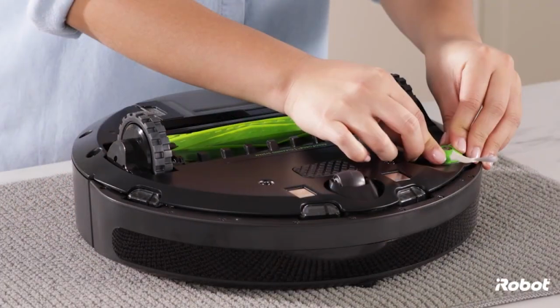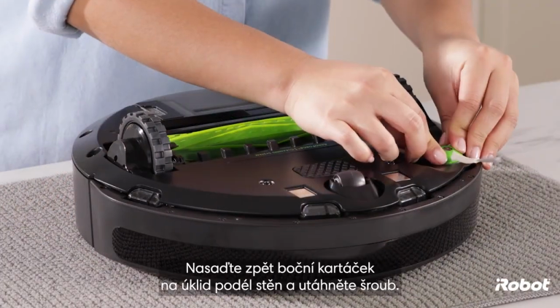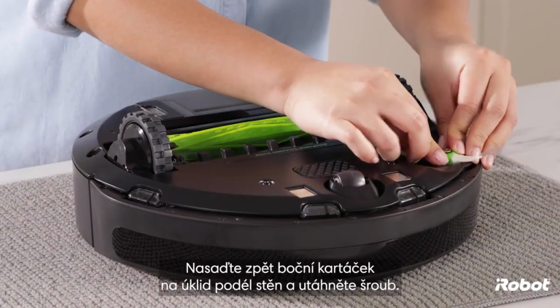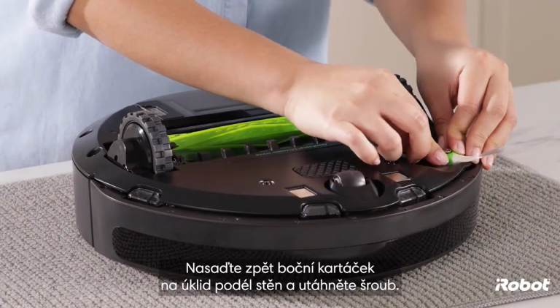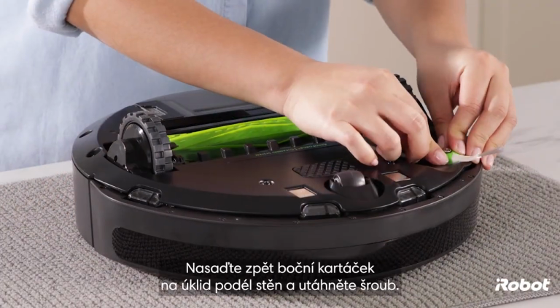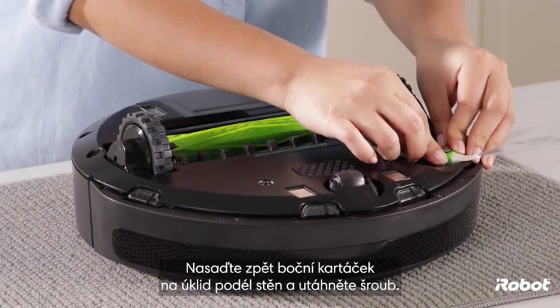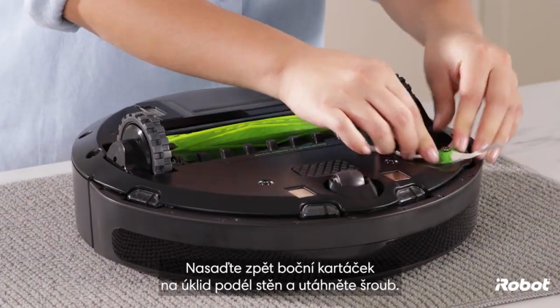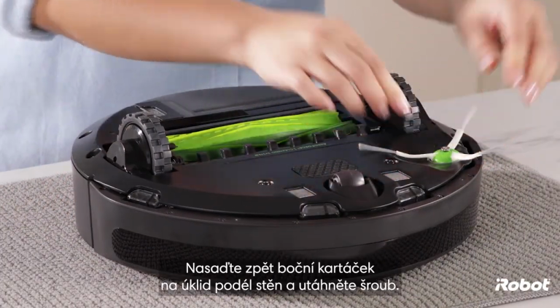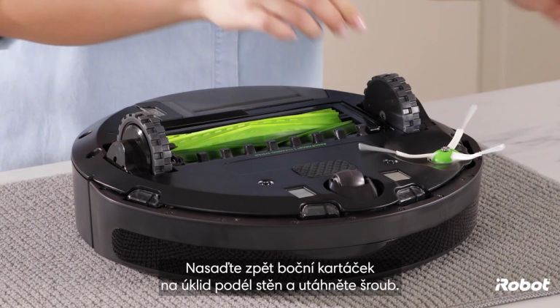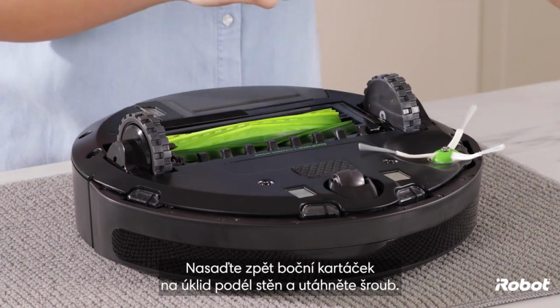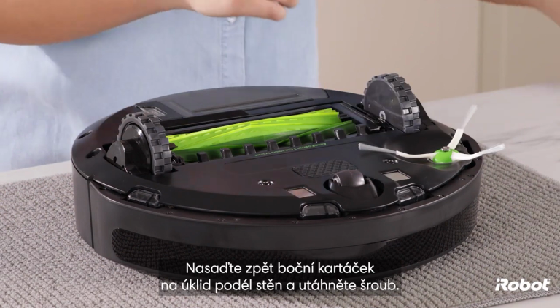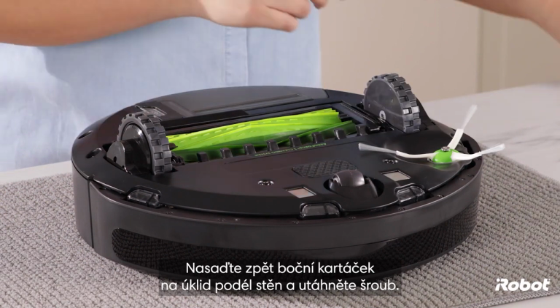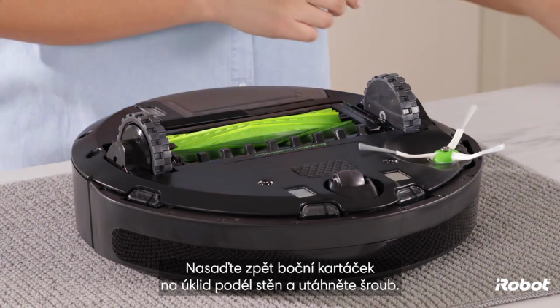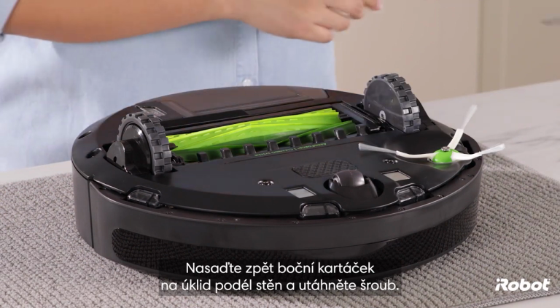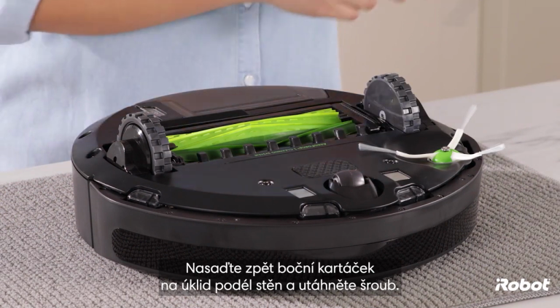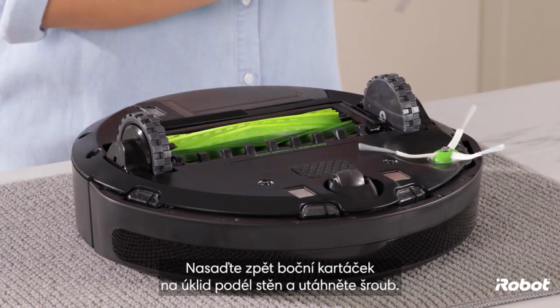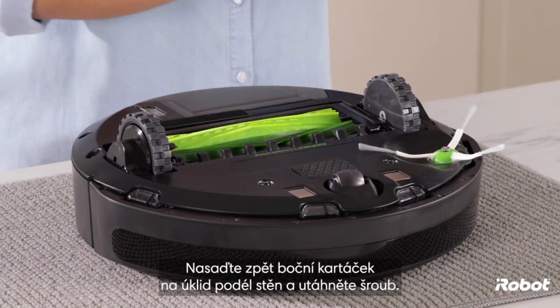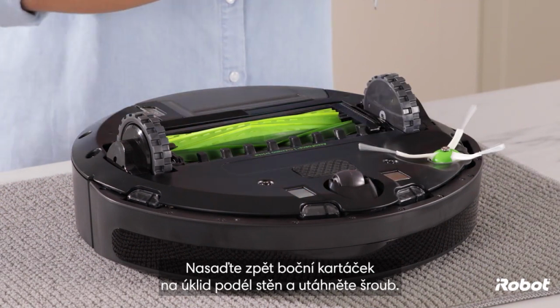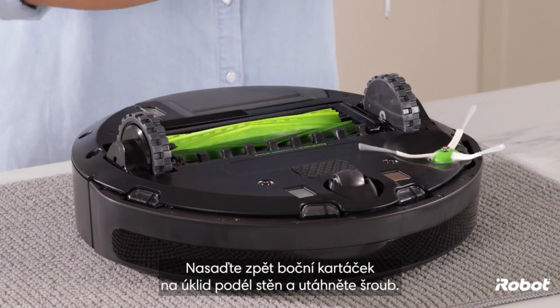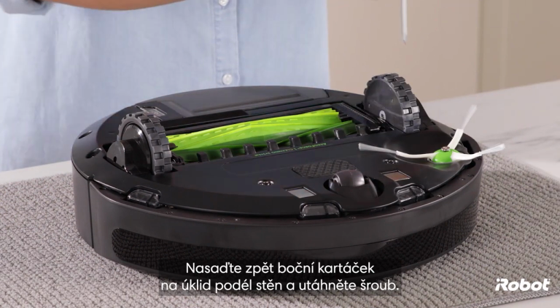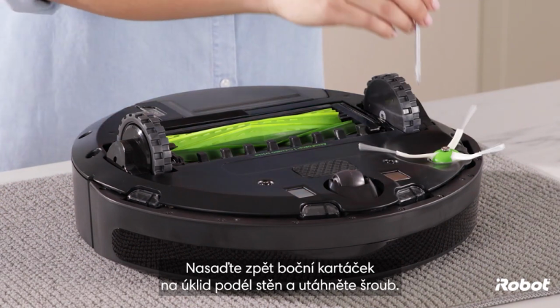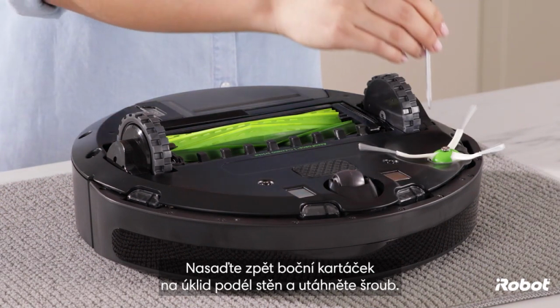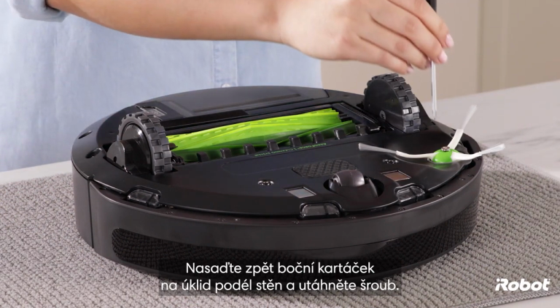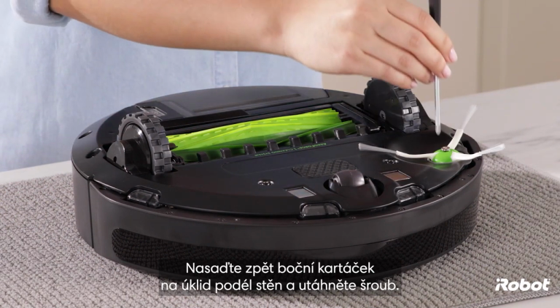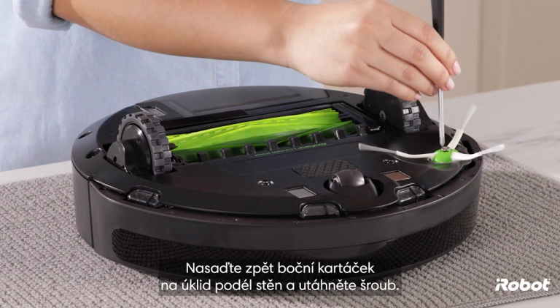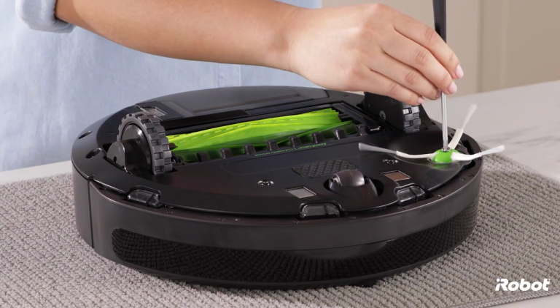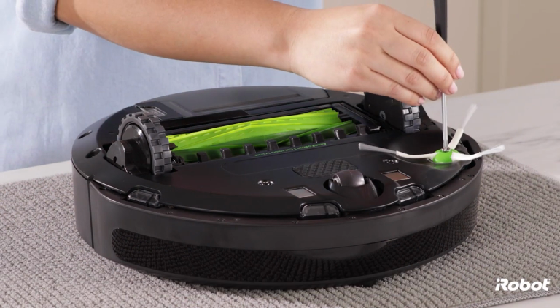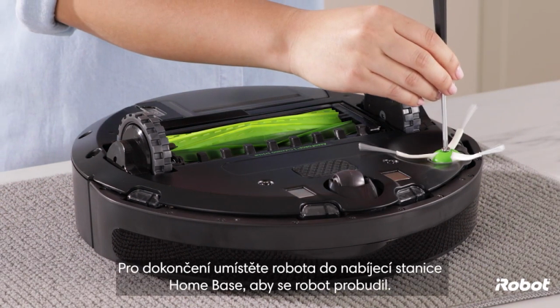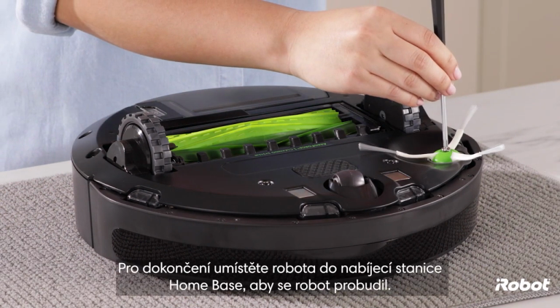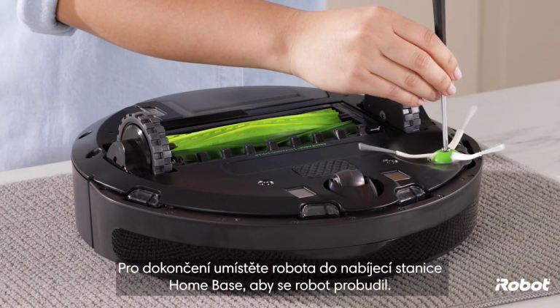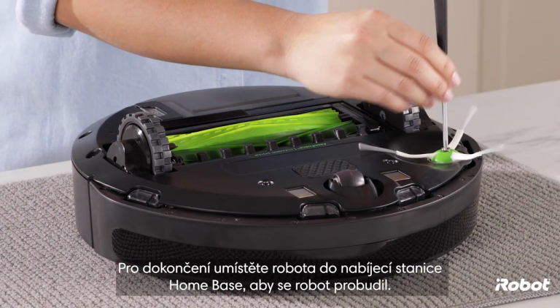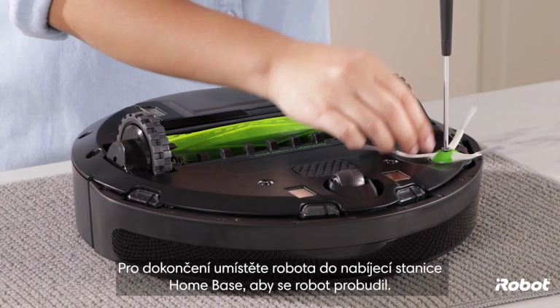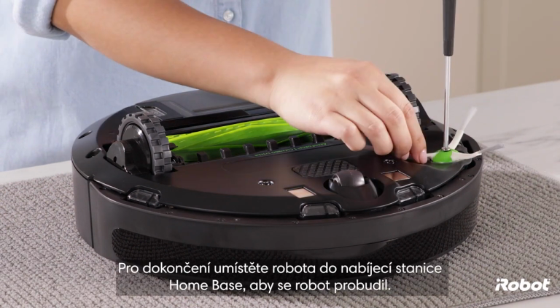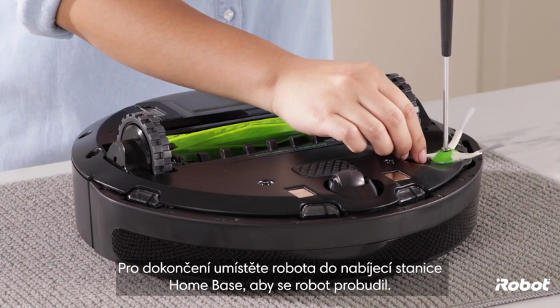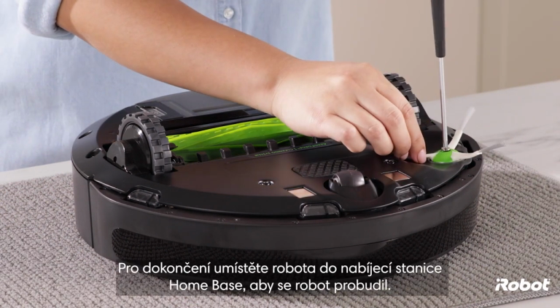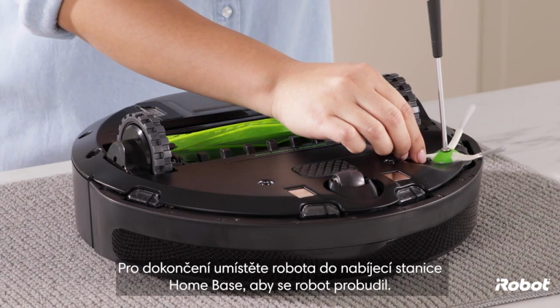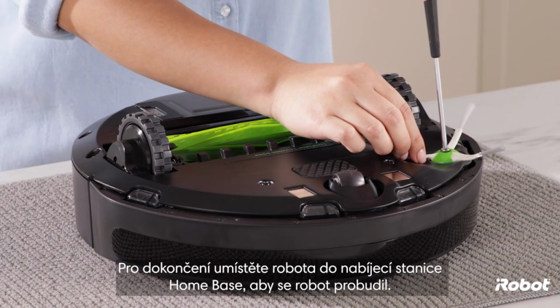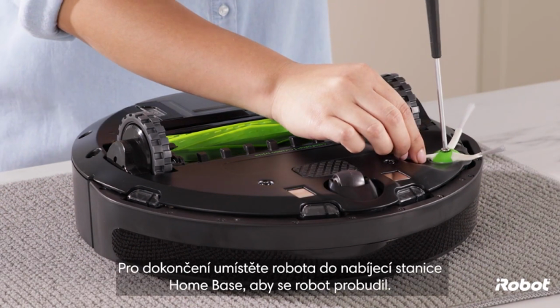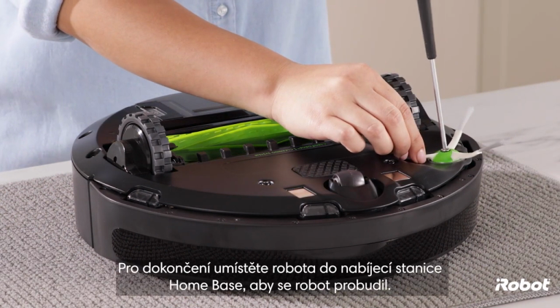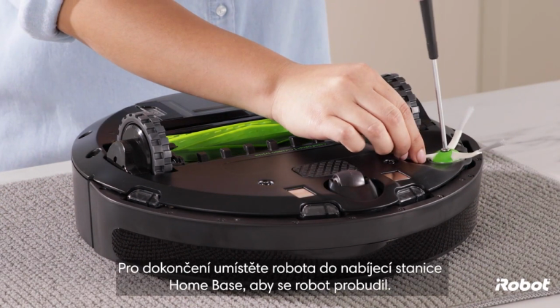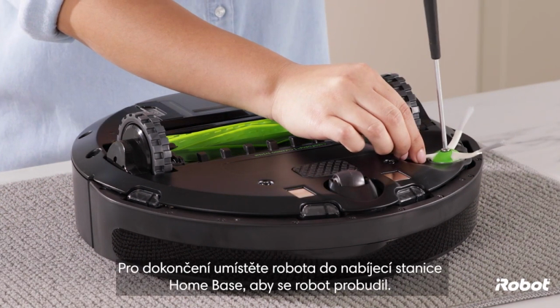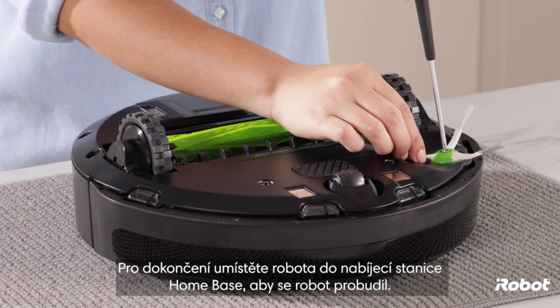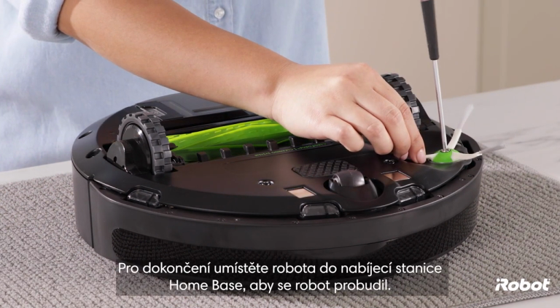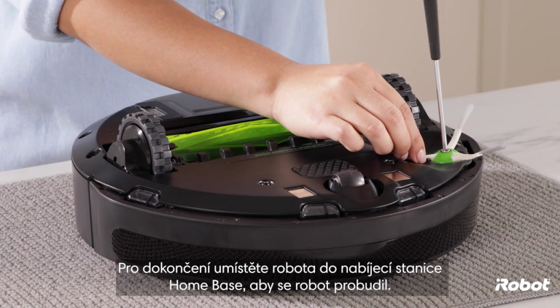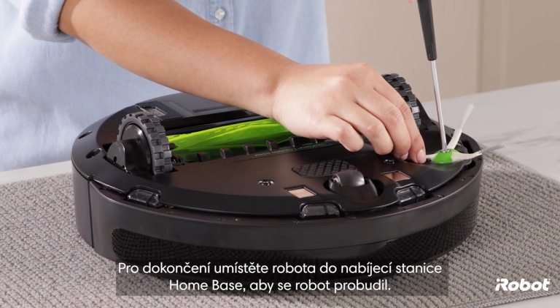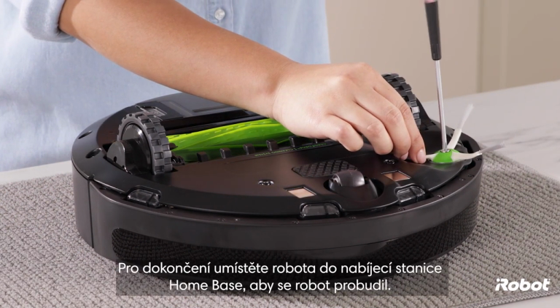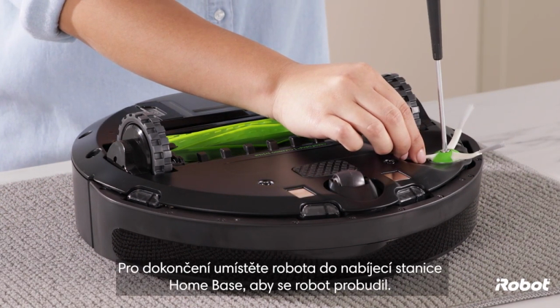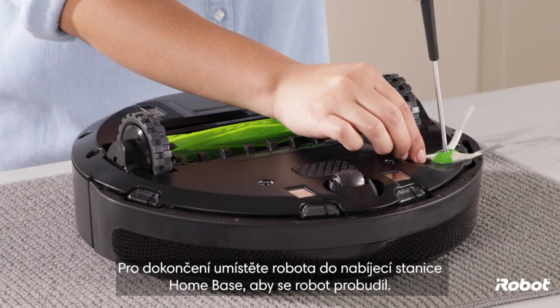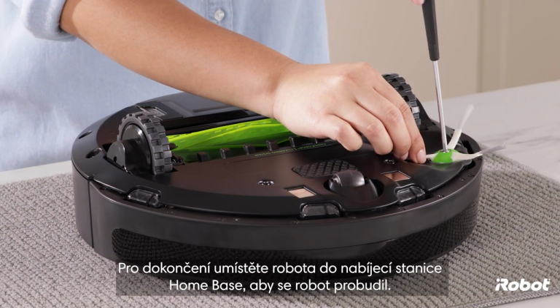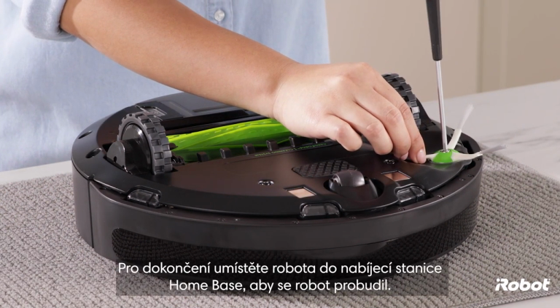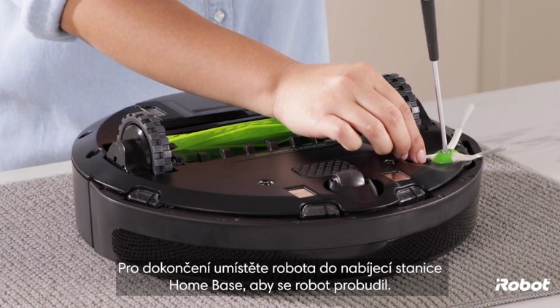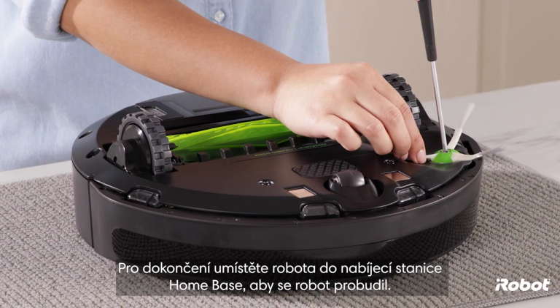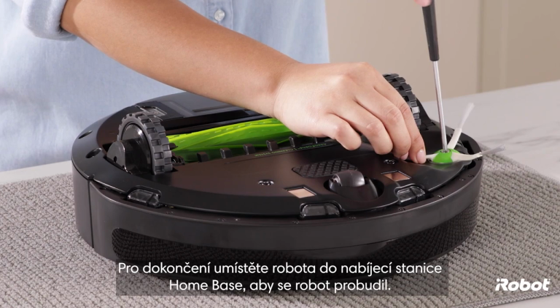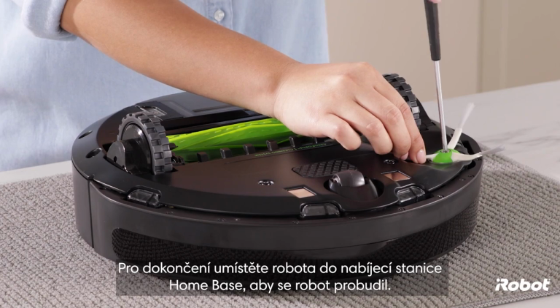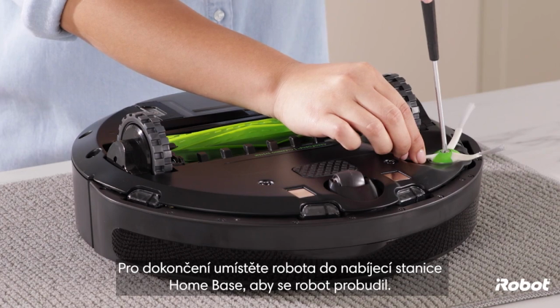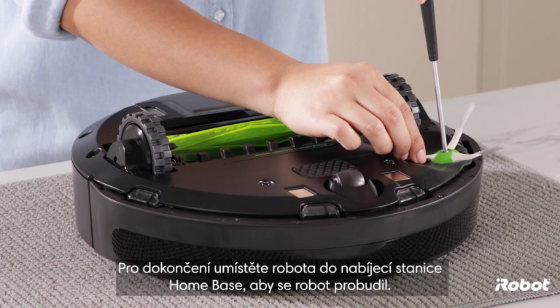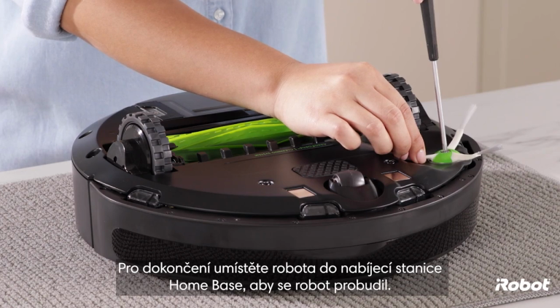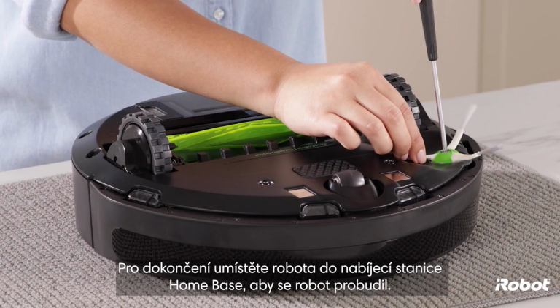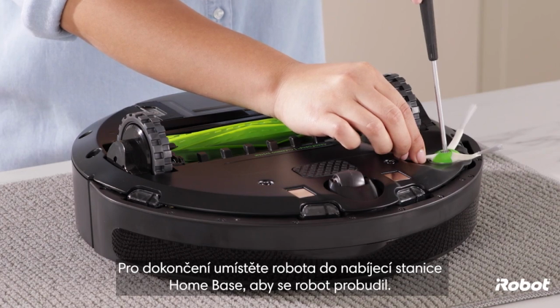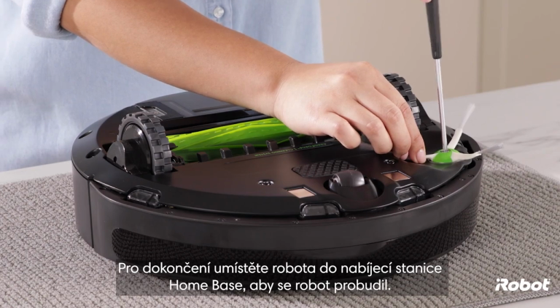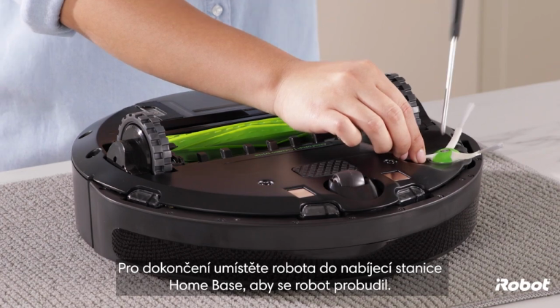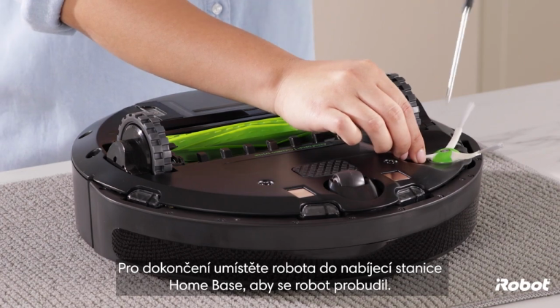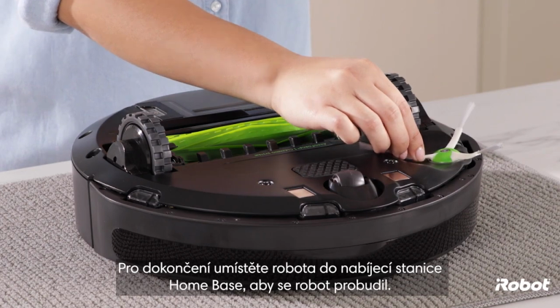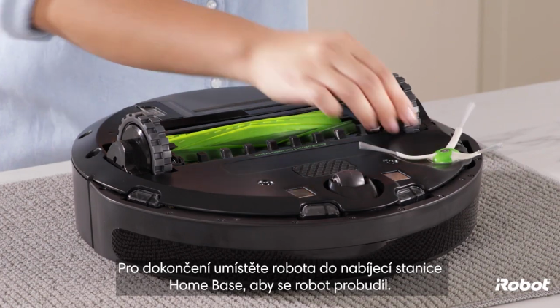Replace the edge sweeping brush and tighten the screw. To finish, place the robot on the home base charging station to wake up the robot.